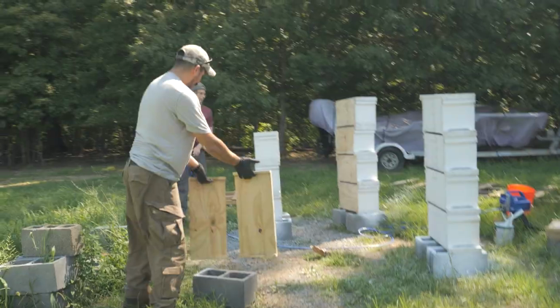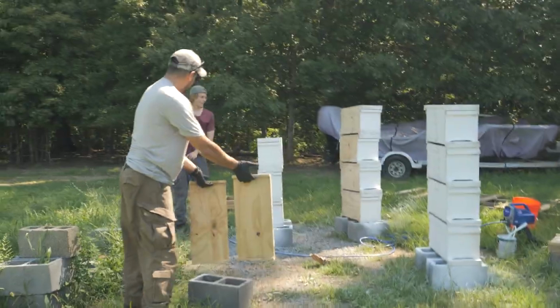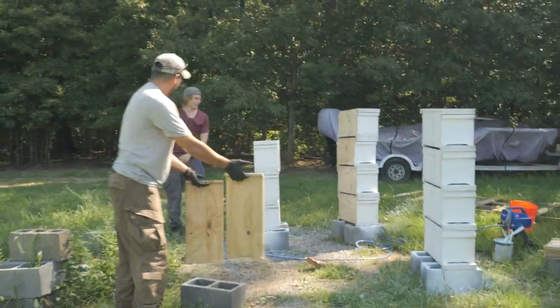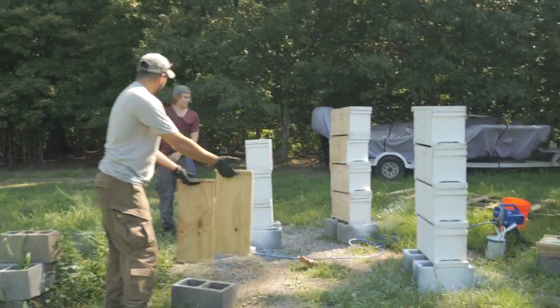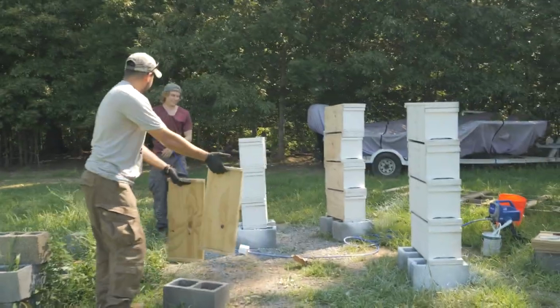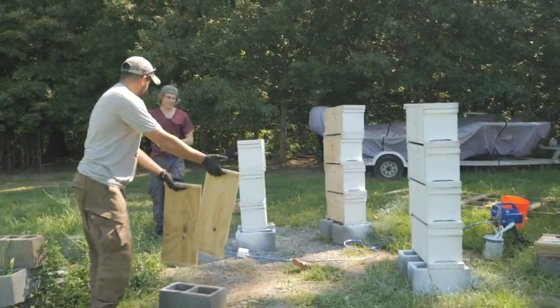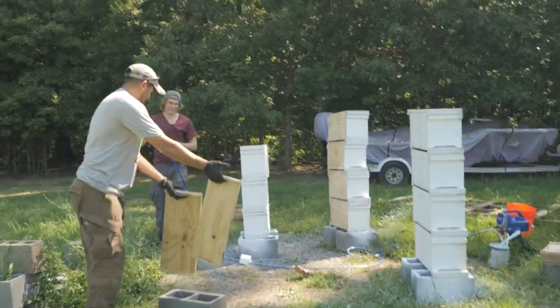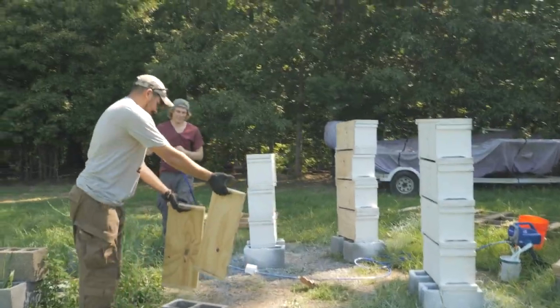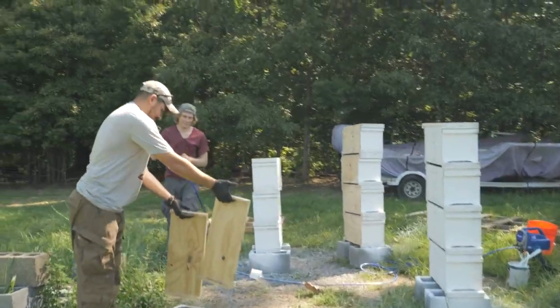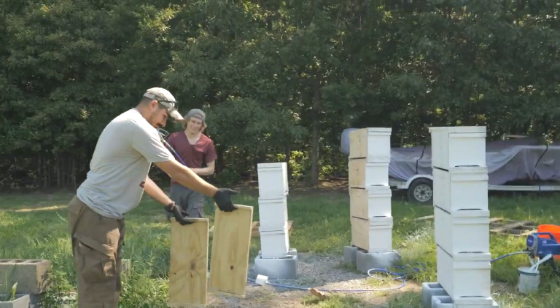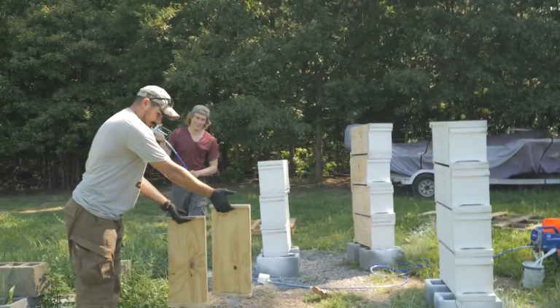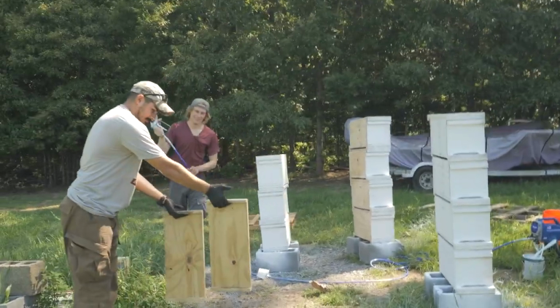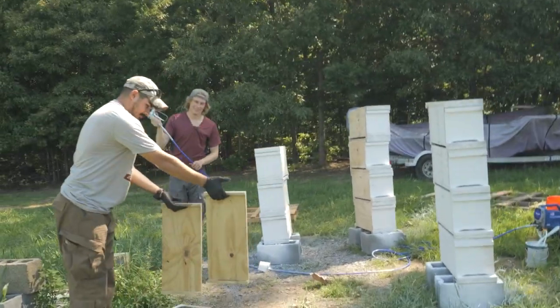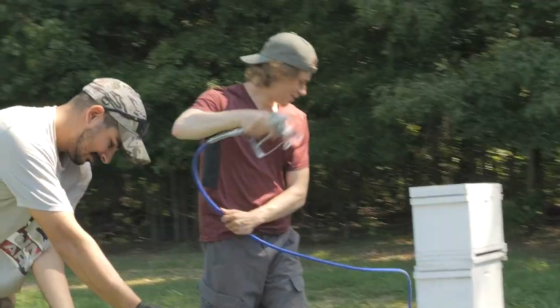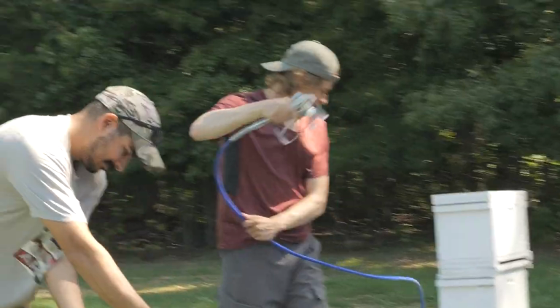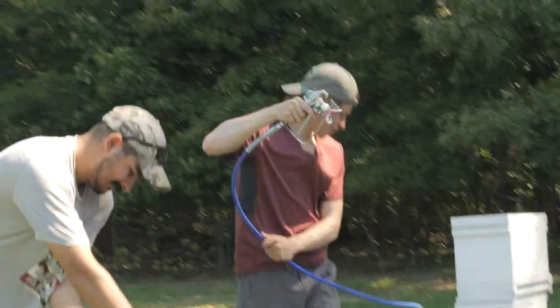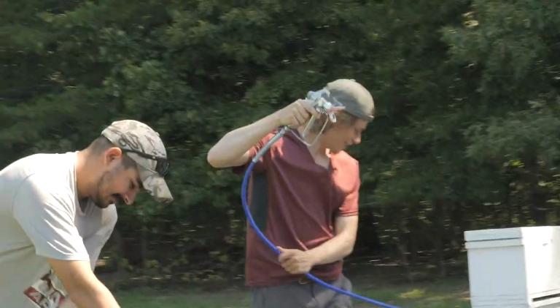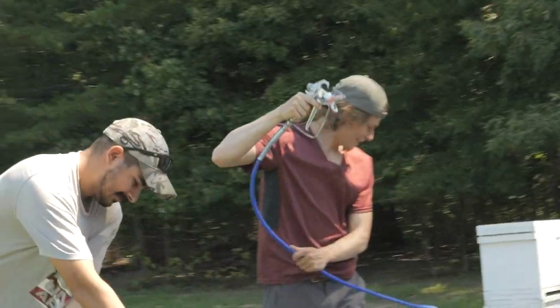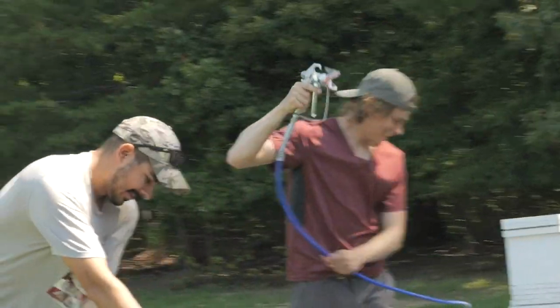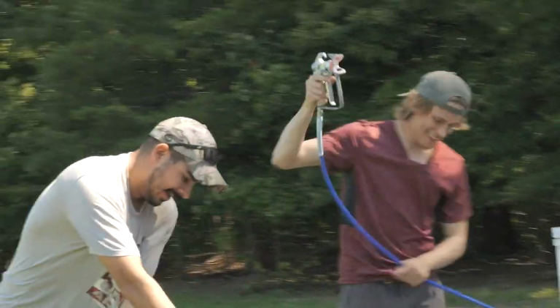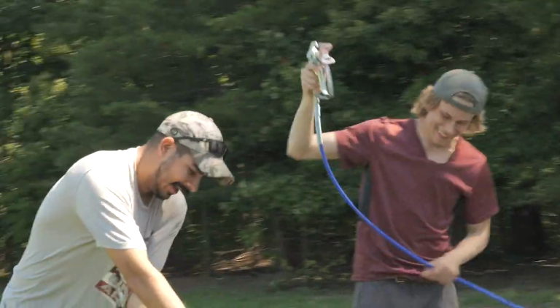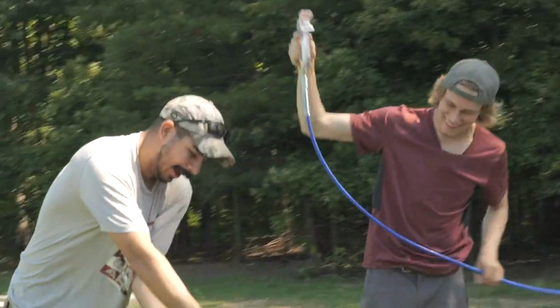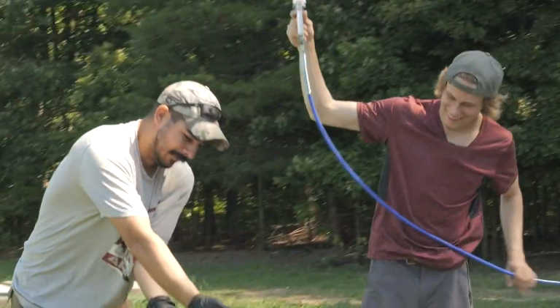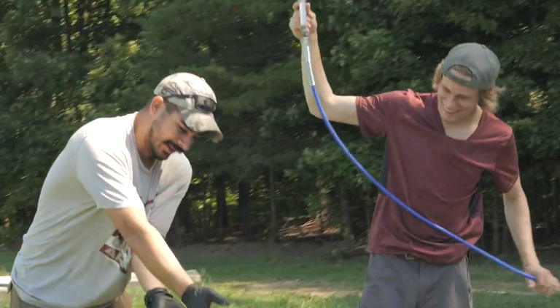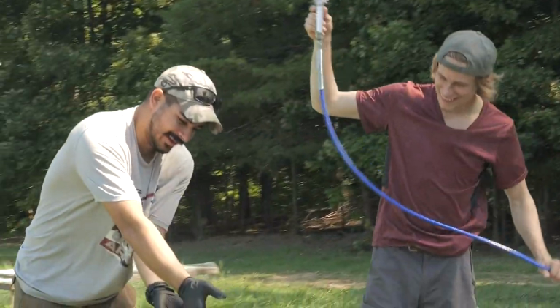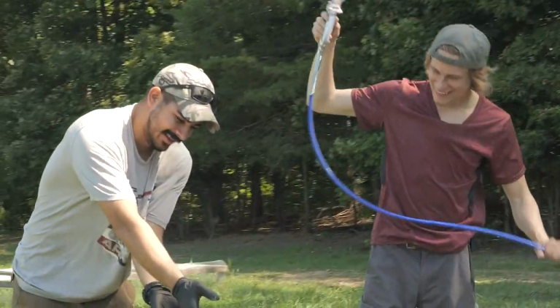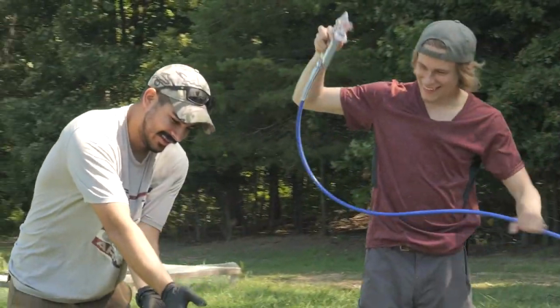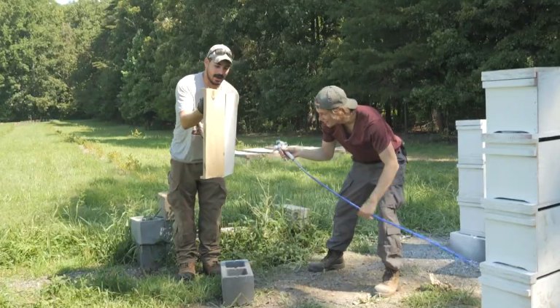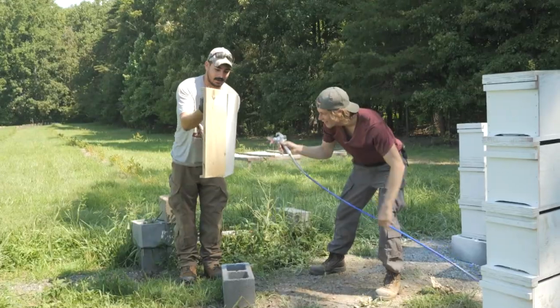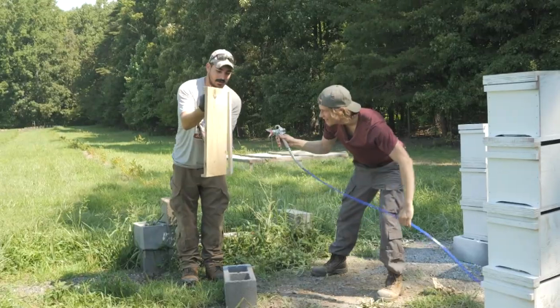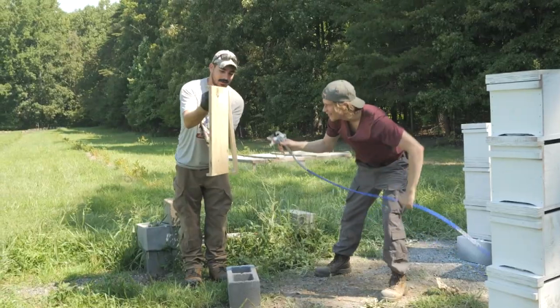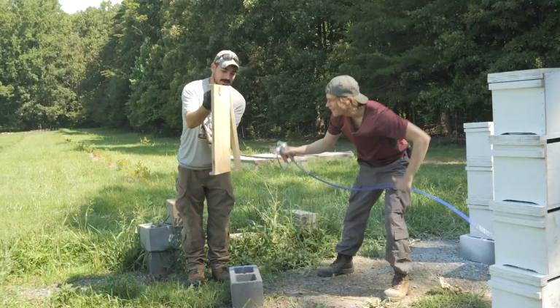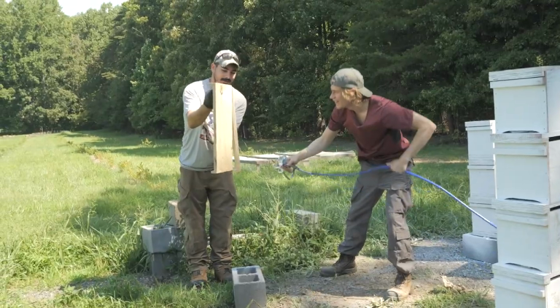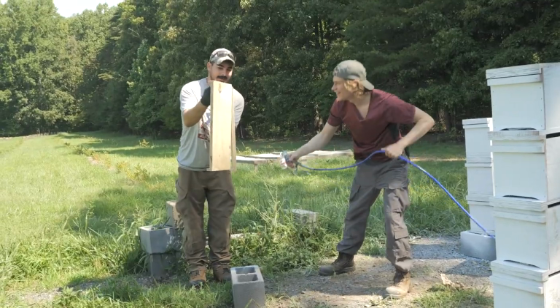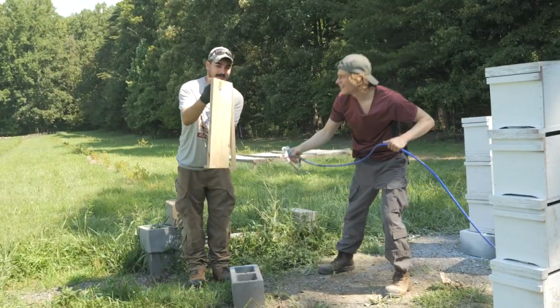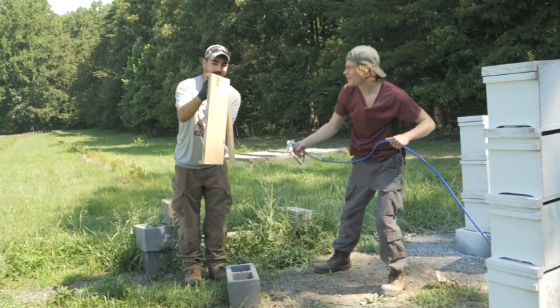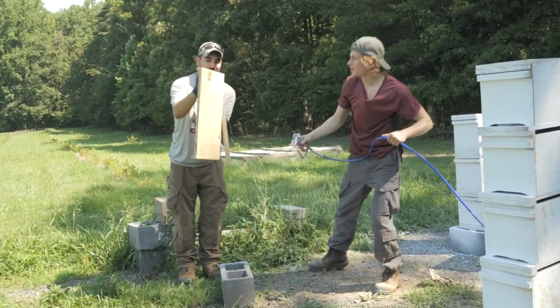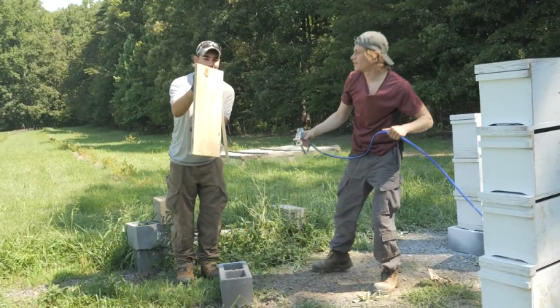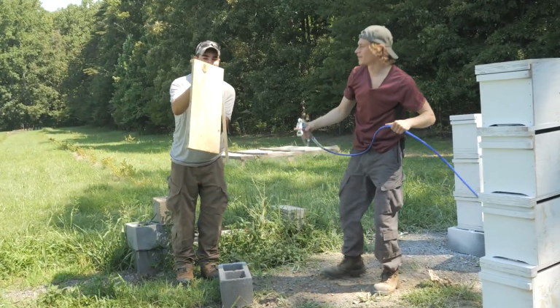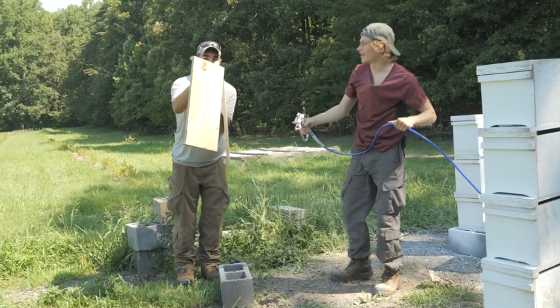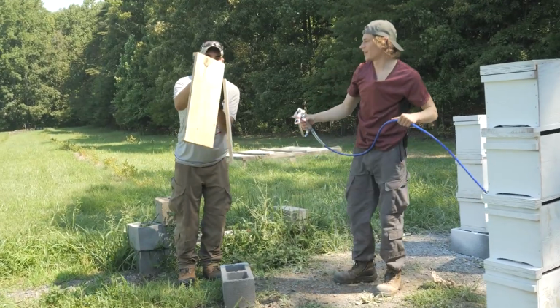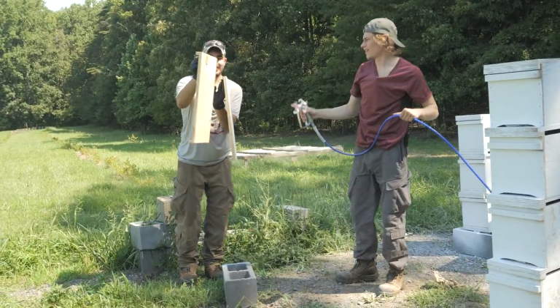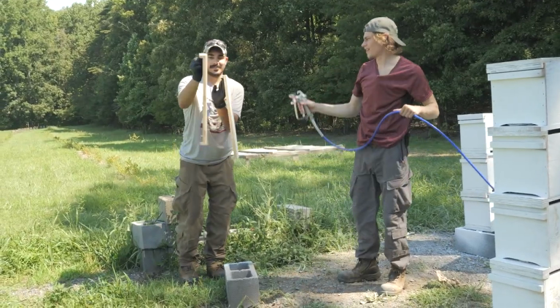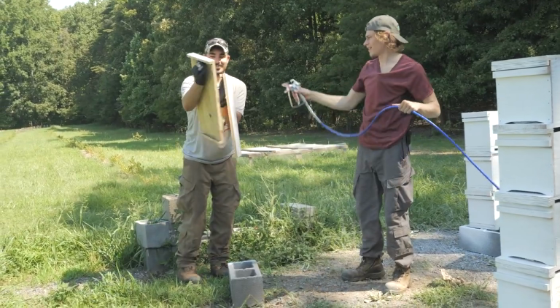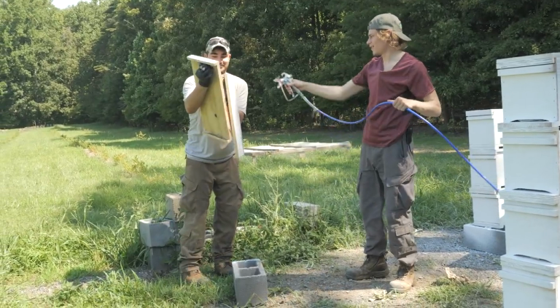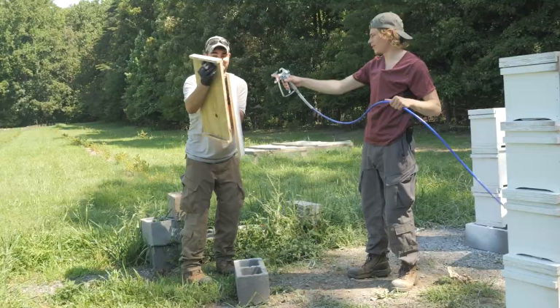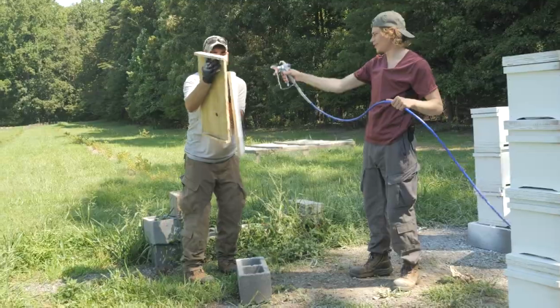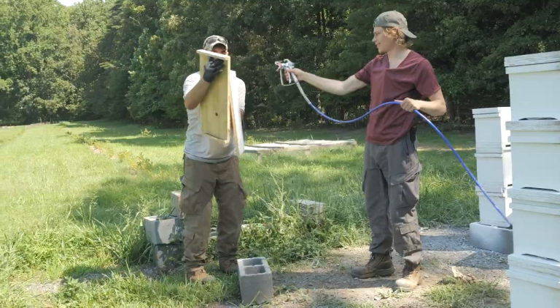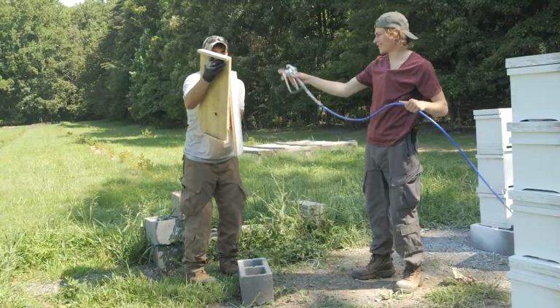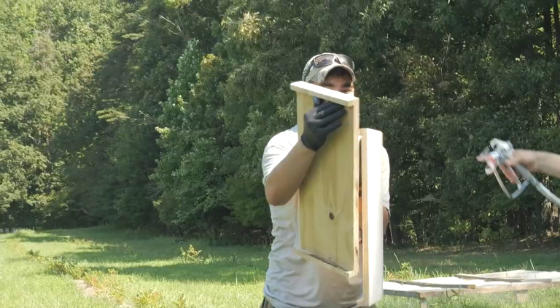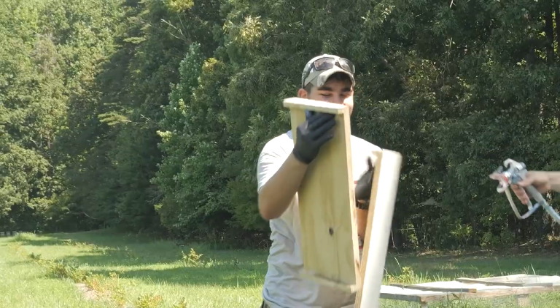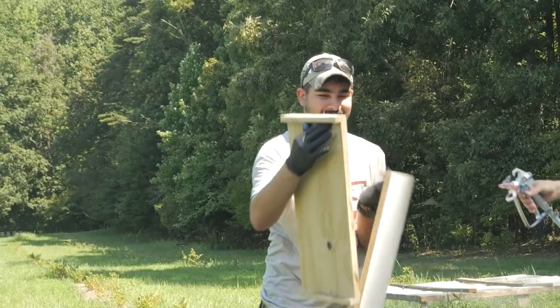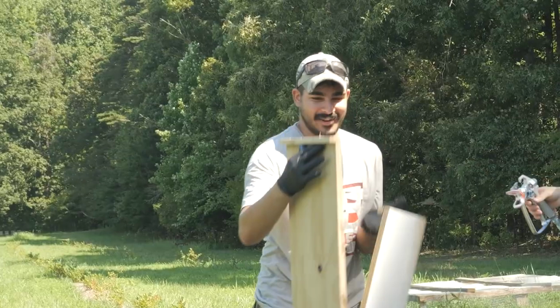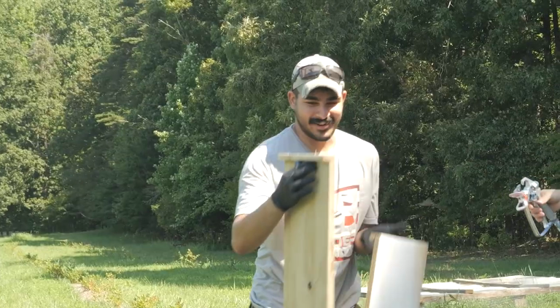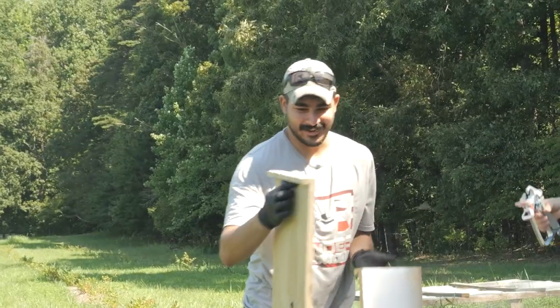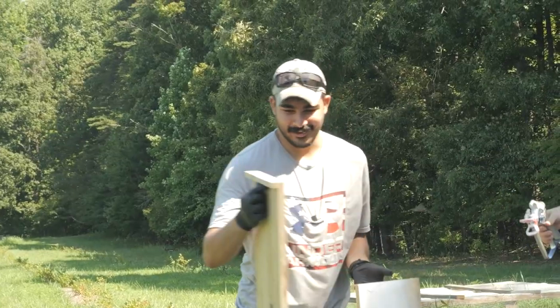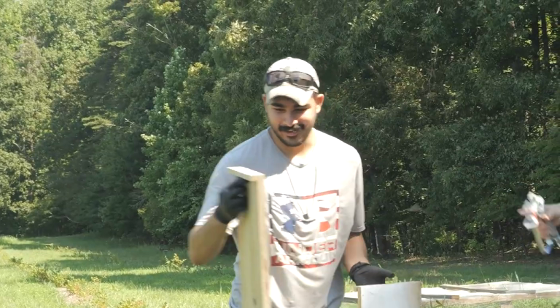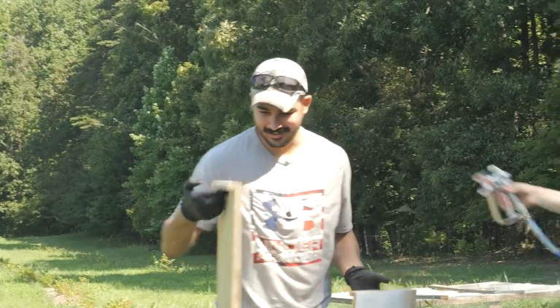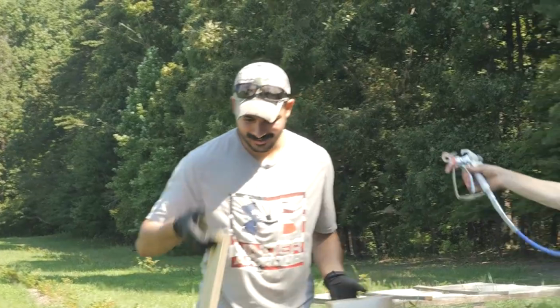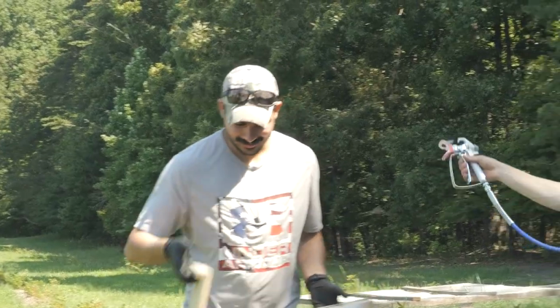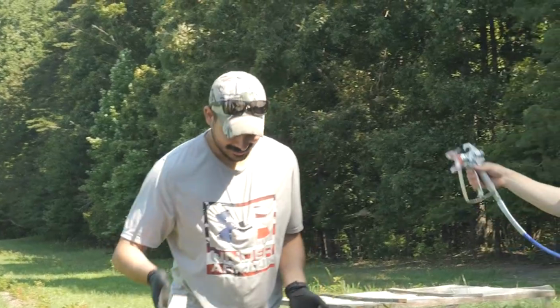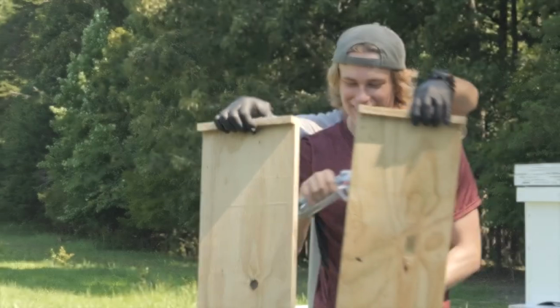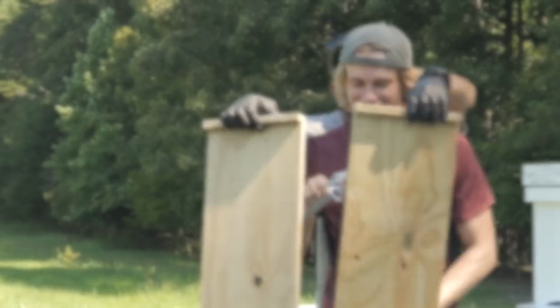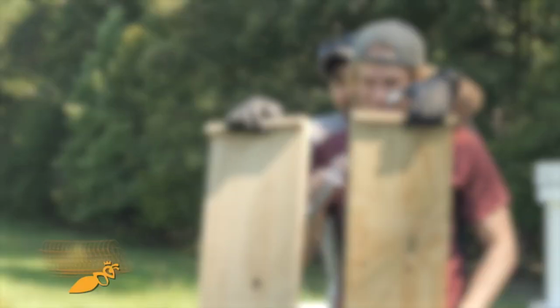Hit me! Yeah, it's not gonna... You sure about that? Oh my gosh. Hit me! Actually, hit me. Yeah, put it close to your face. Can you? Turn it a little bit.